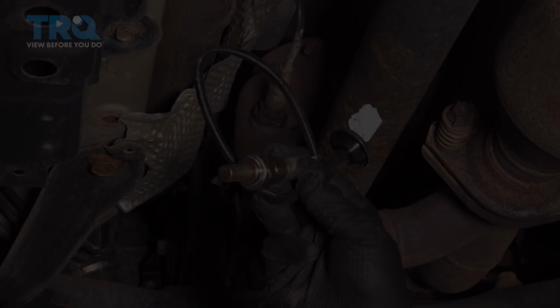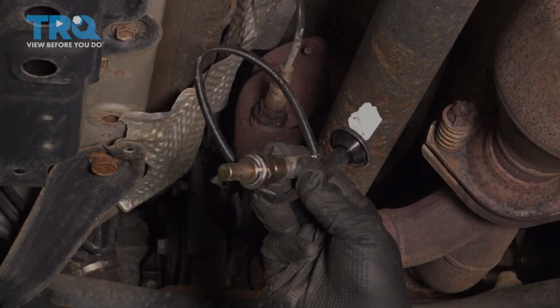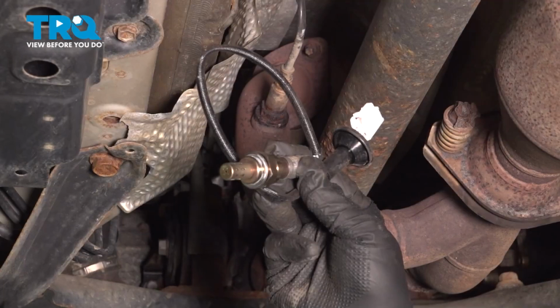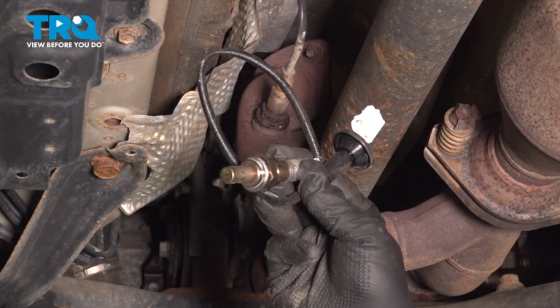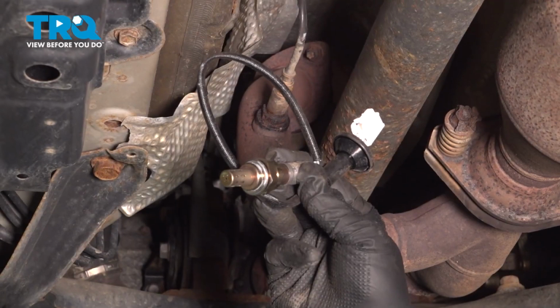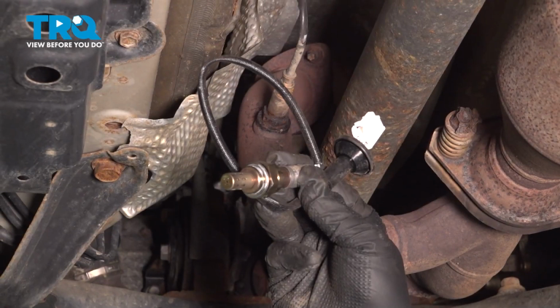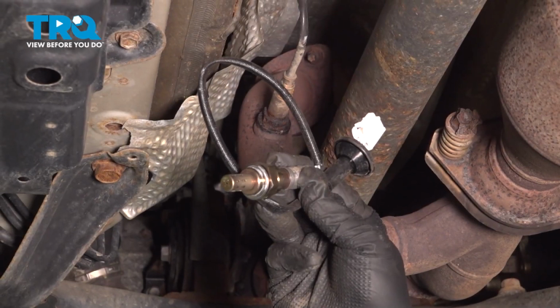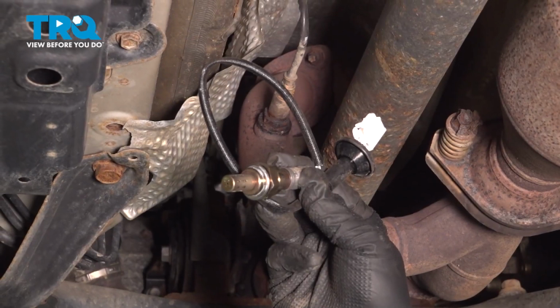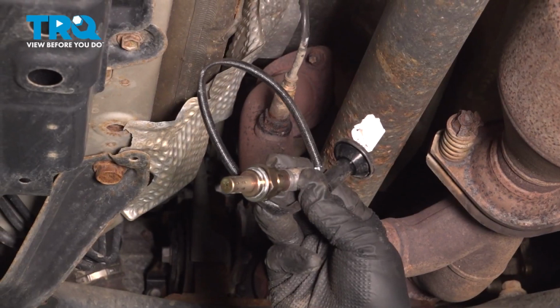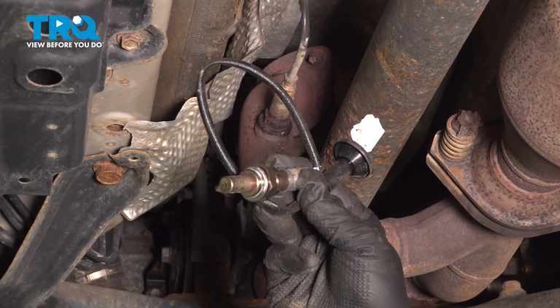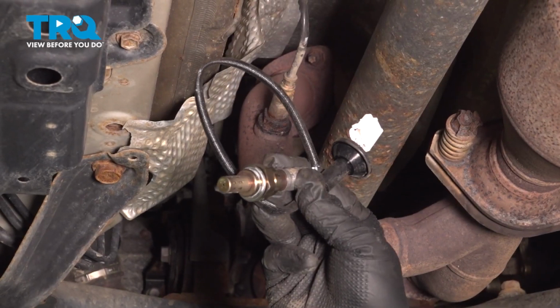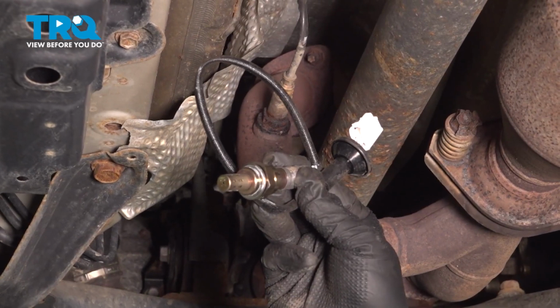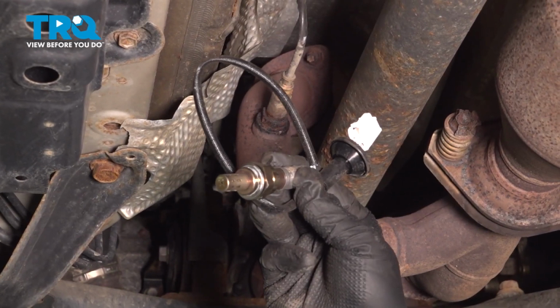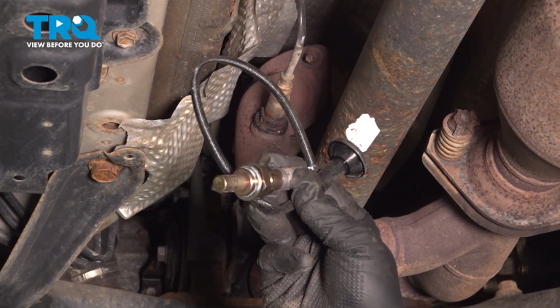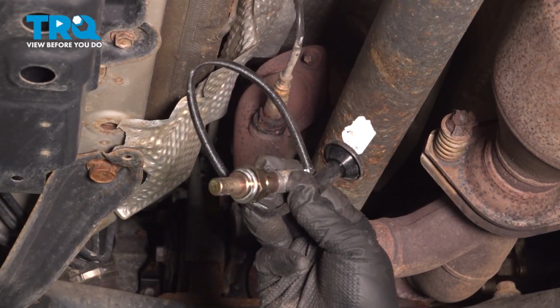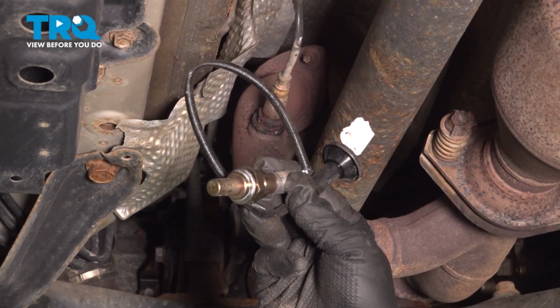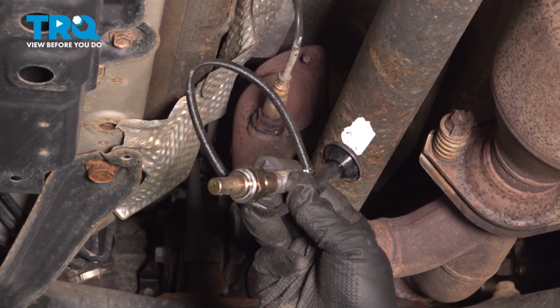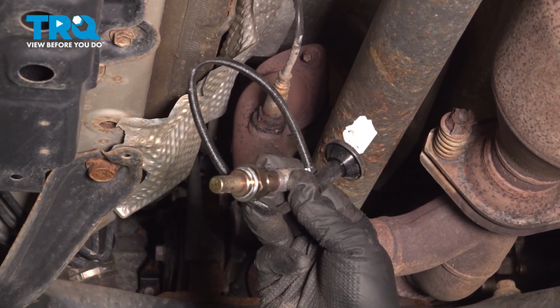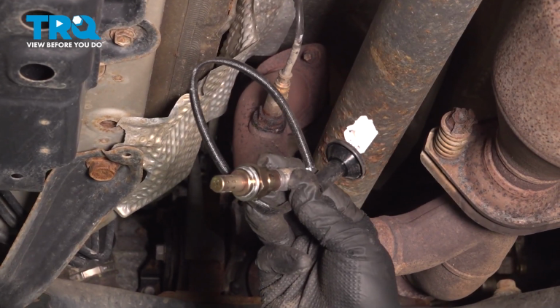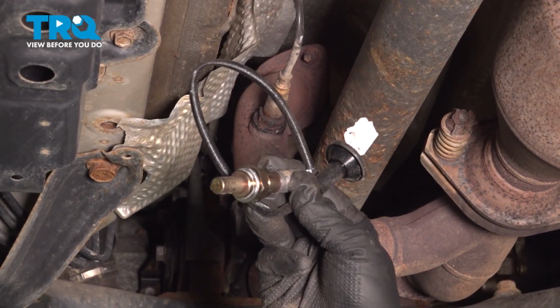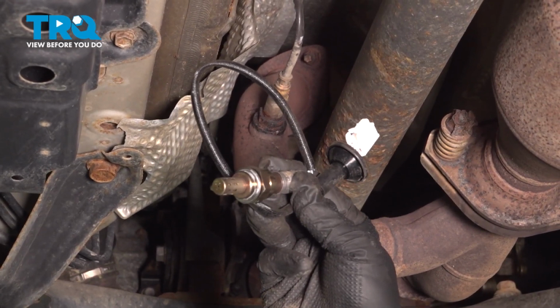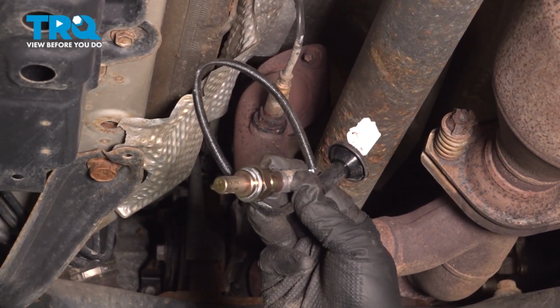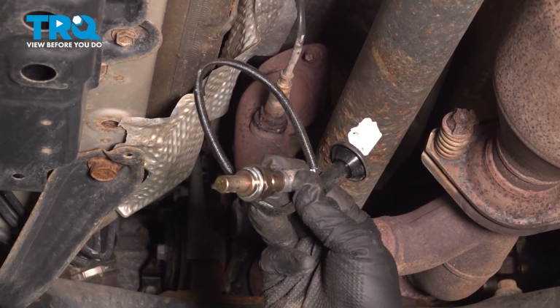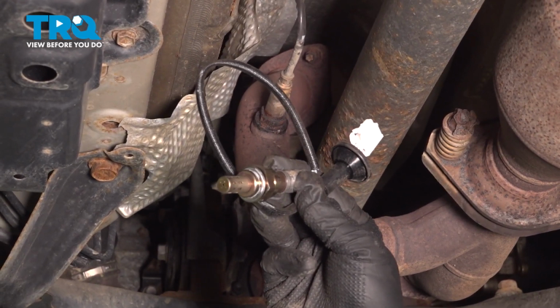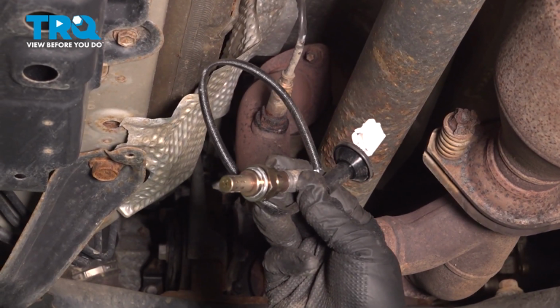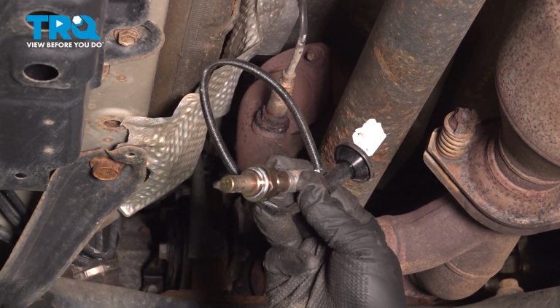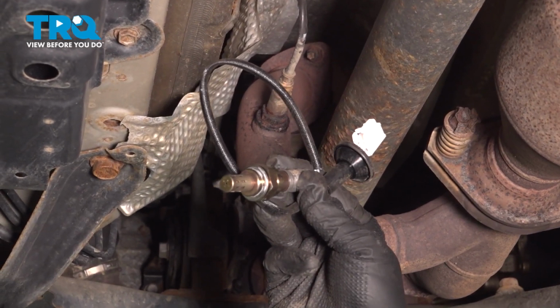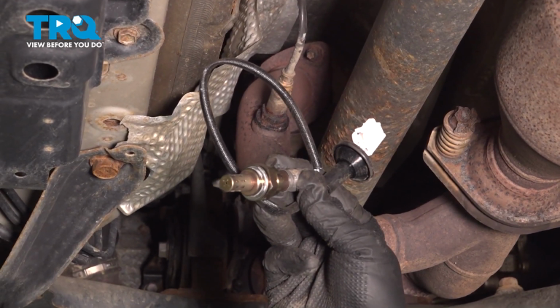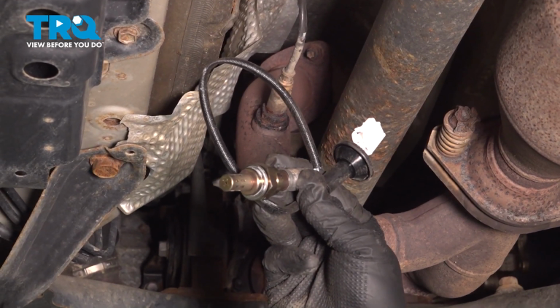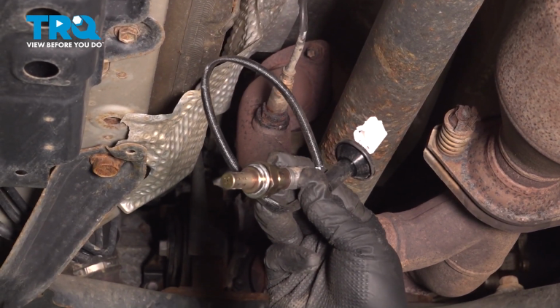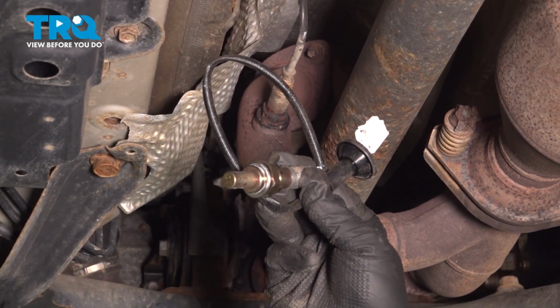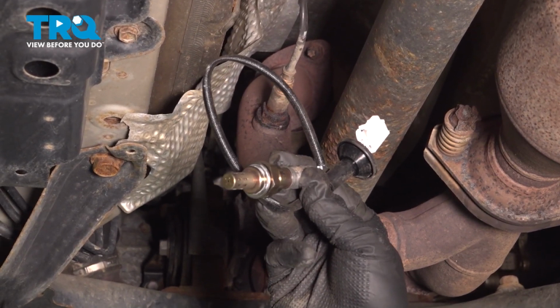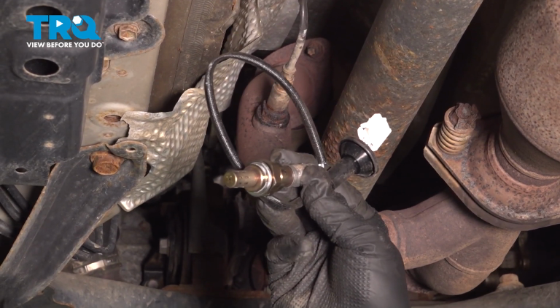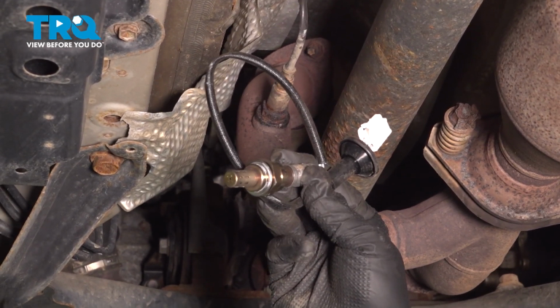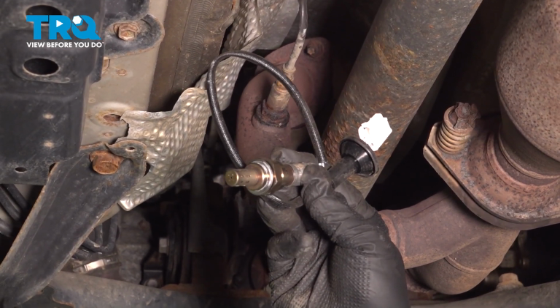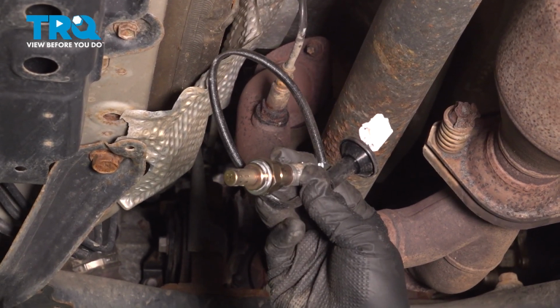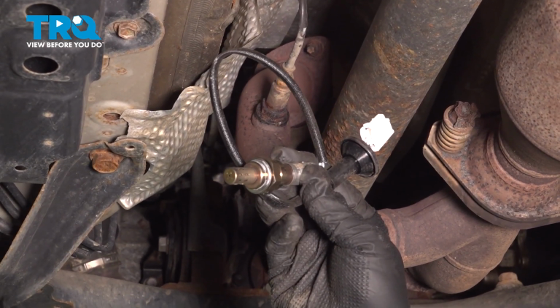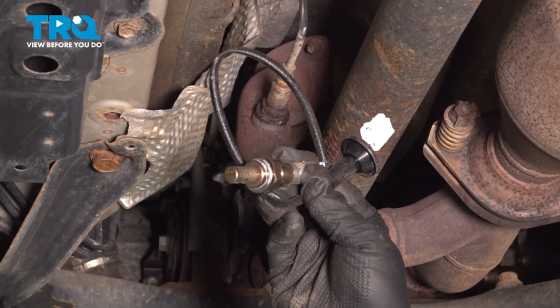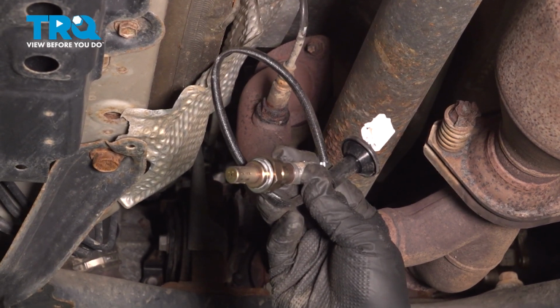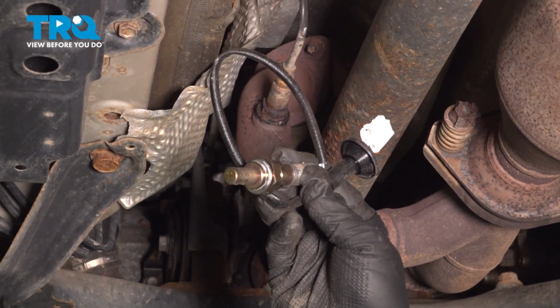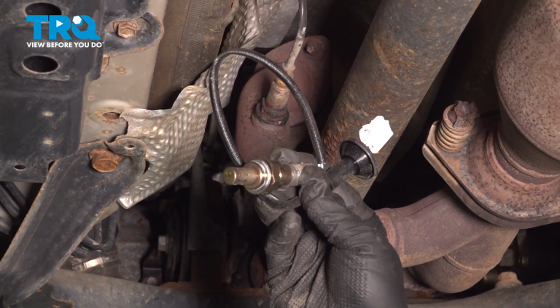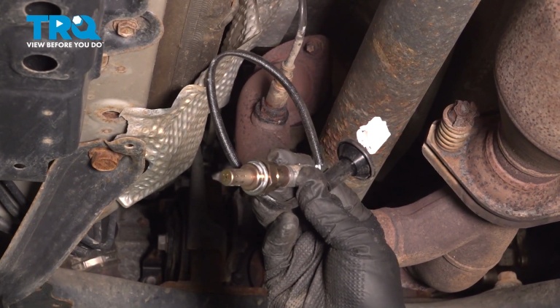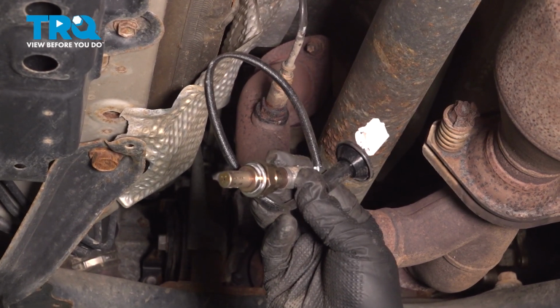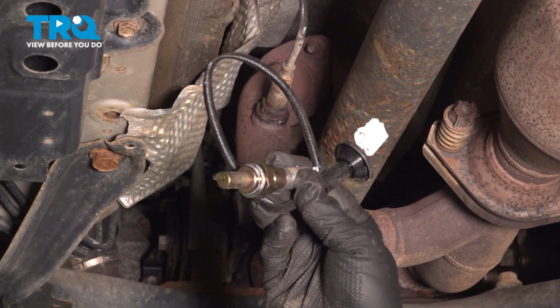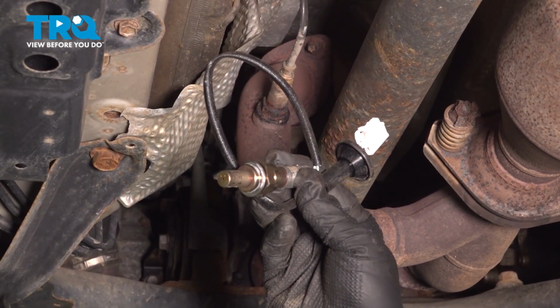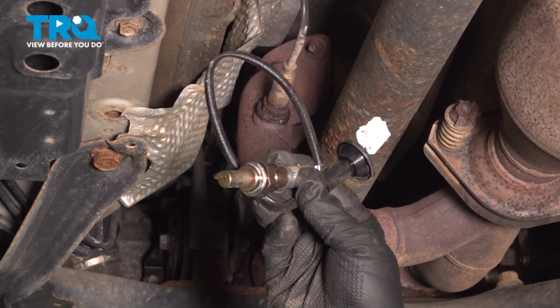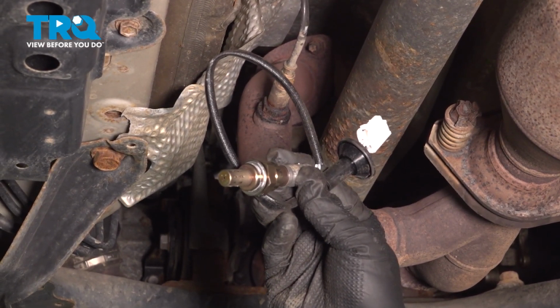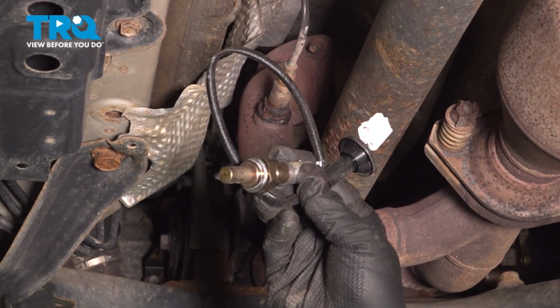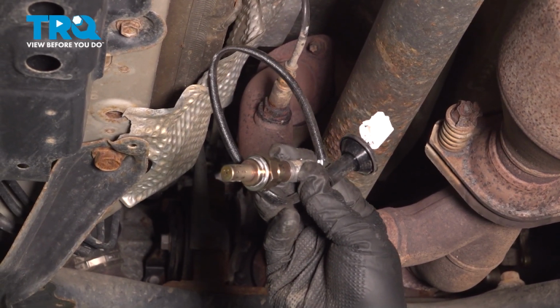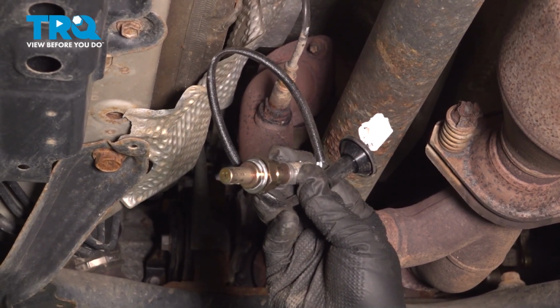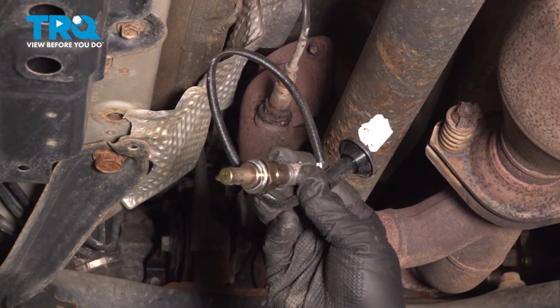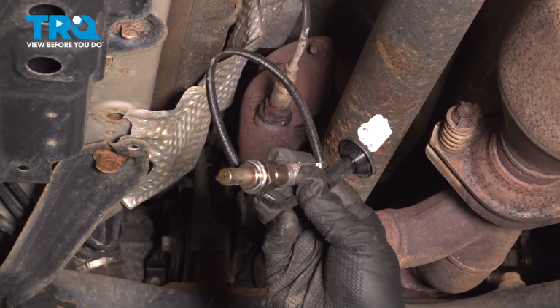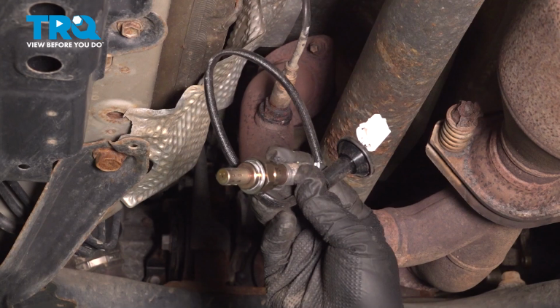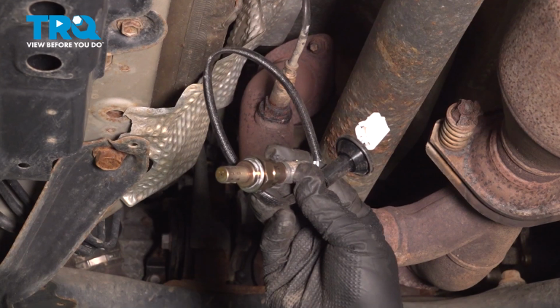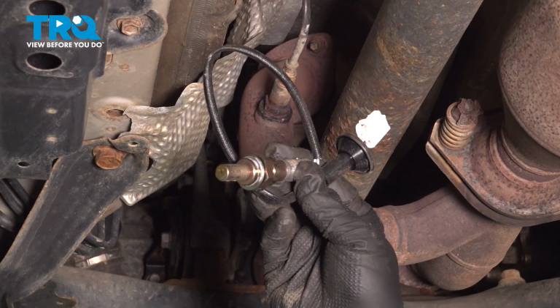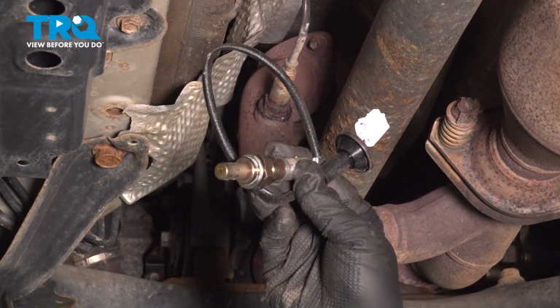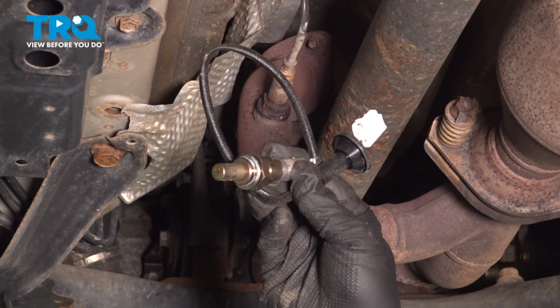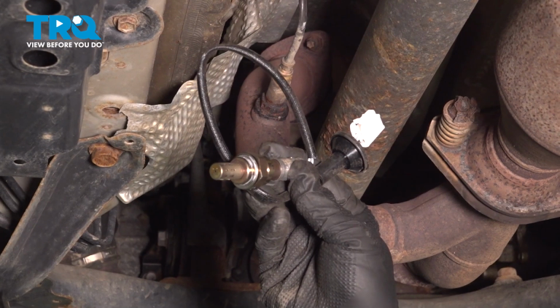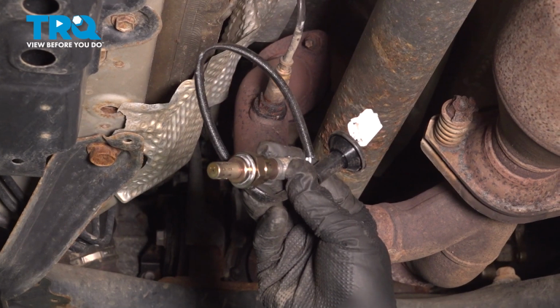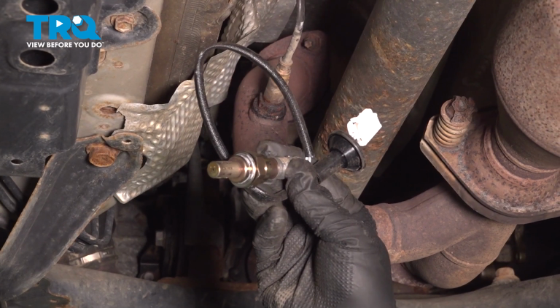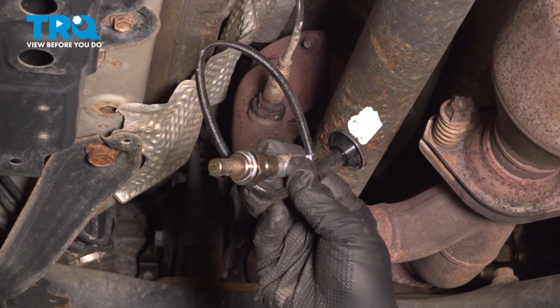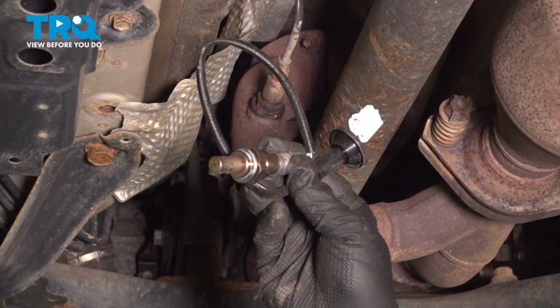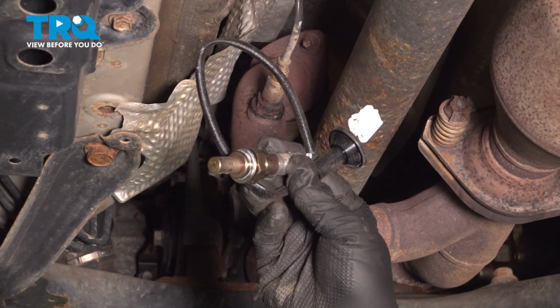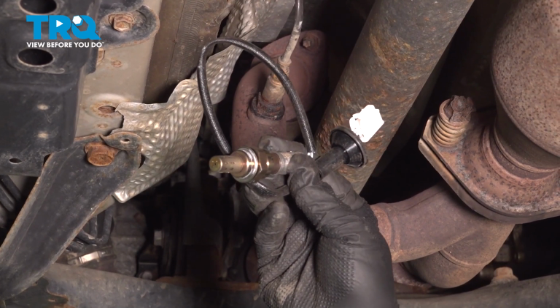In this video, we're going to show you how to install the downstream O2 sensor on your Toyota RAV4, located underneath your vehicle.